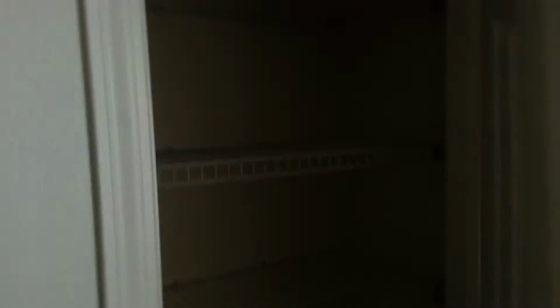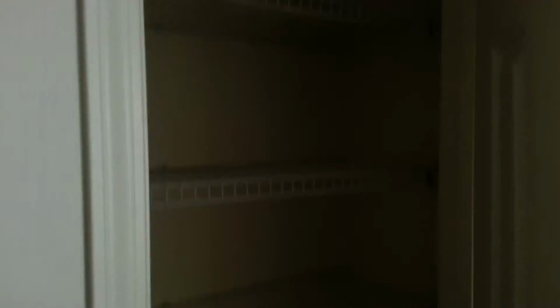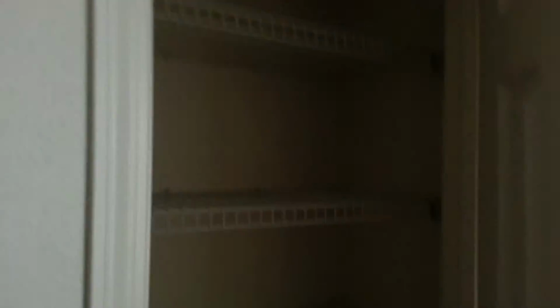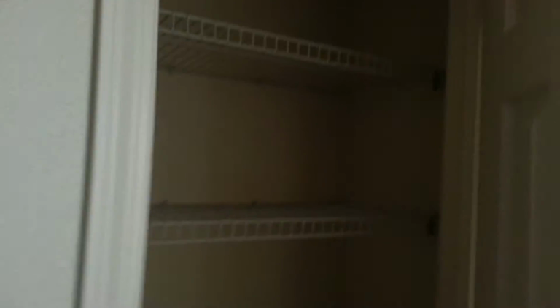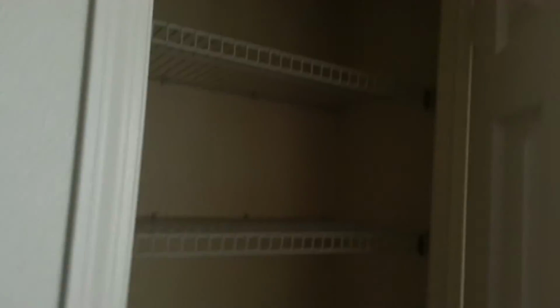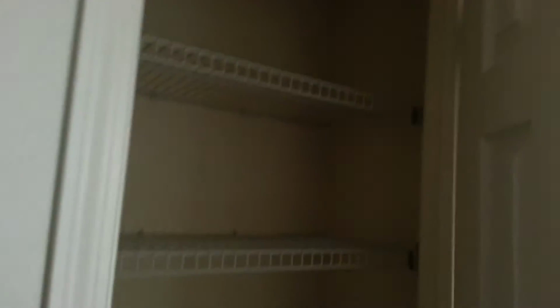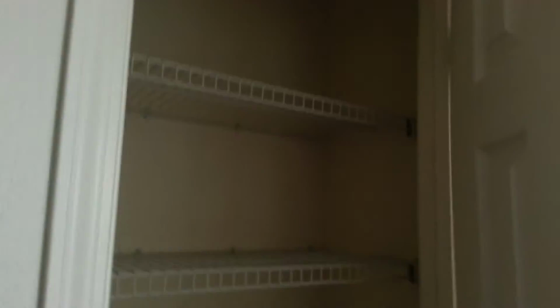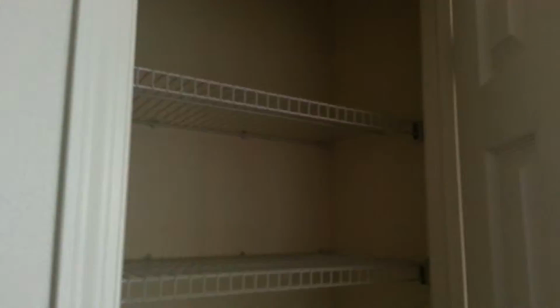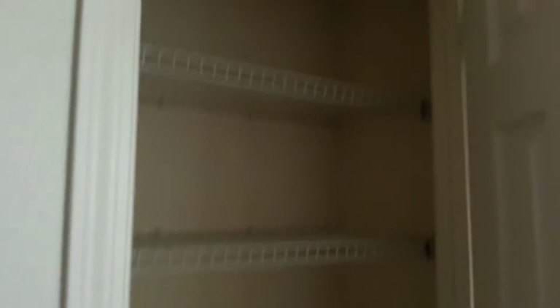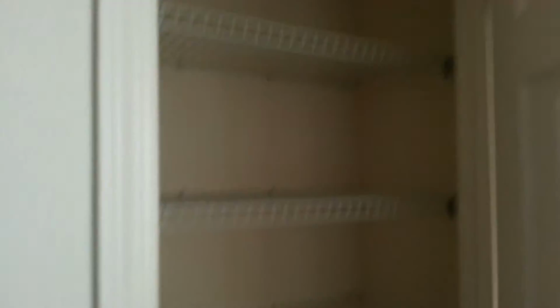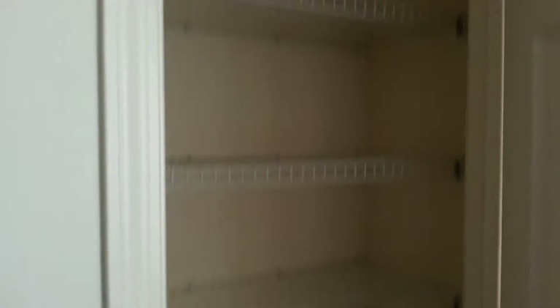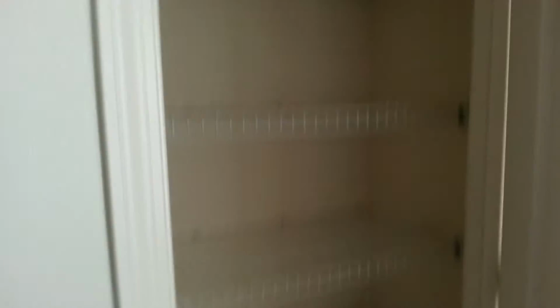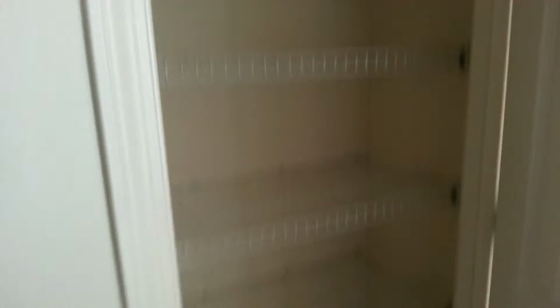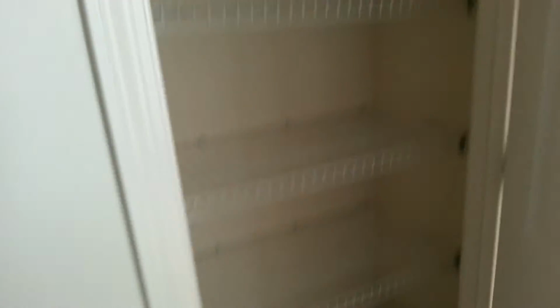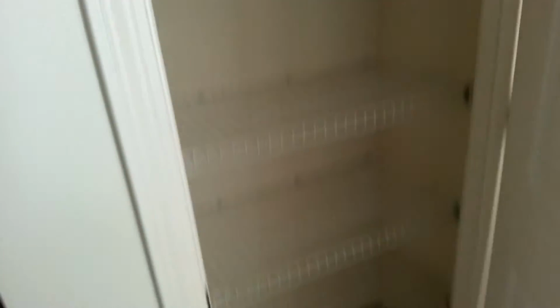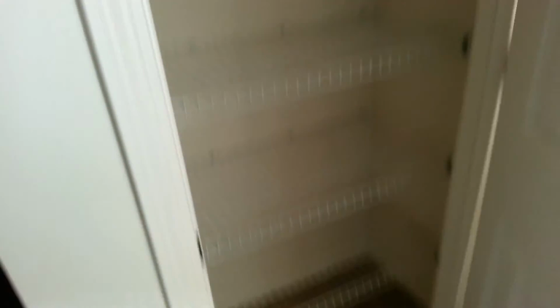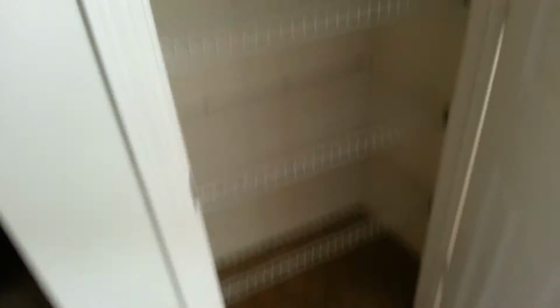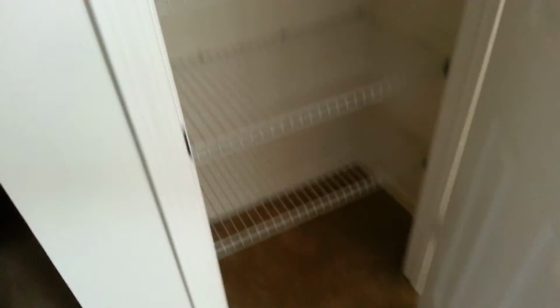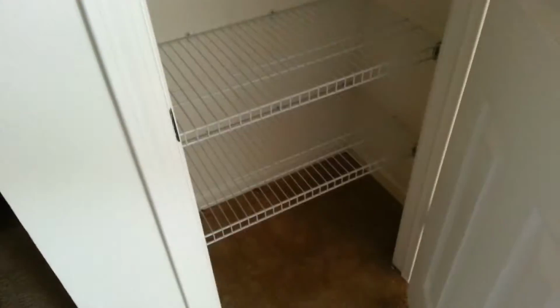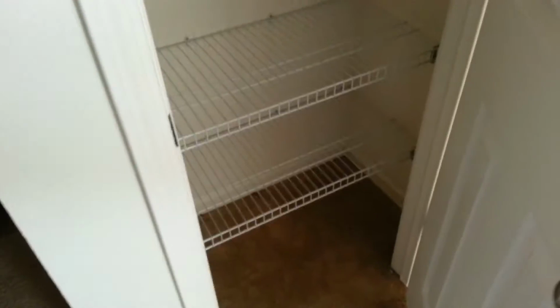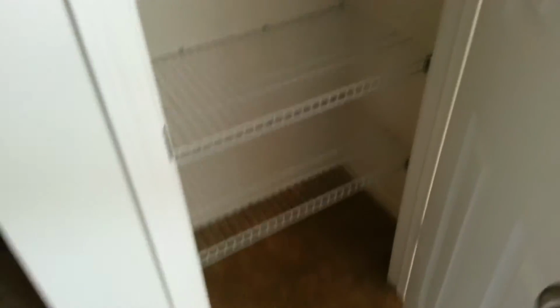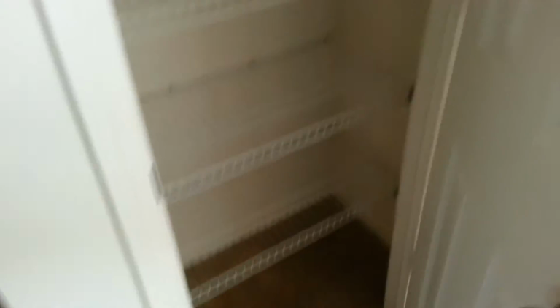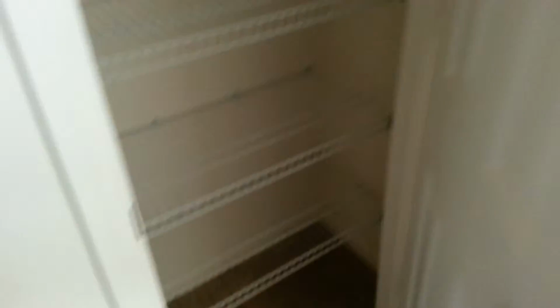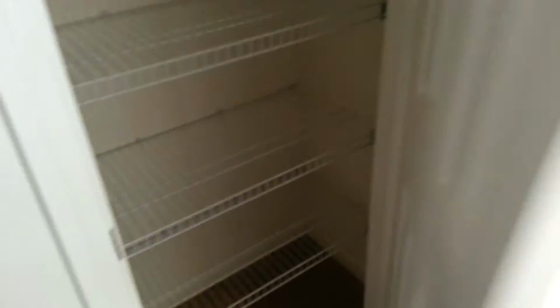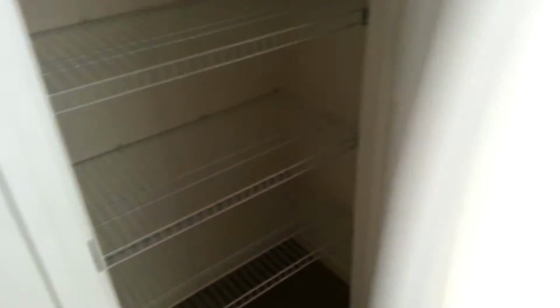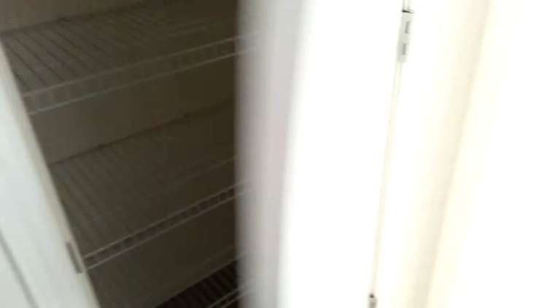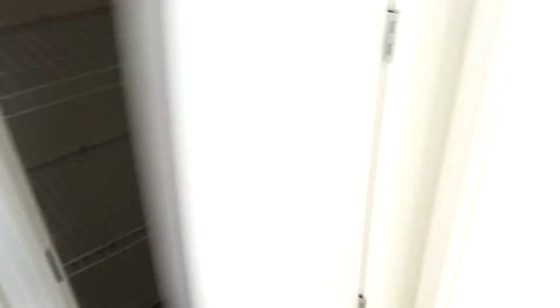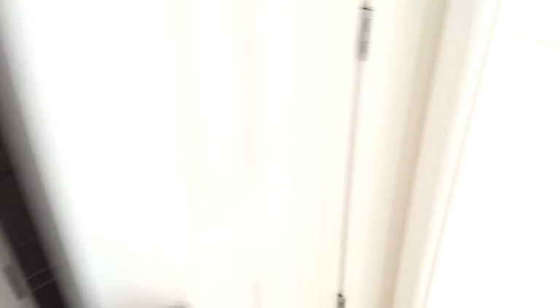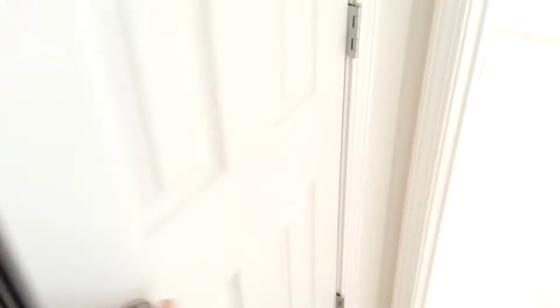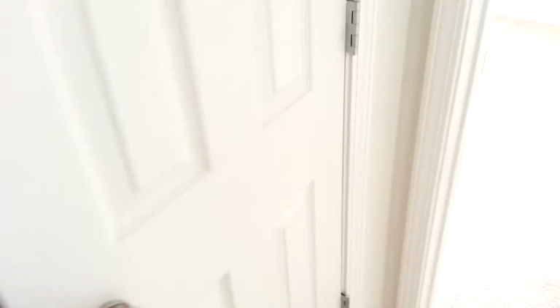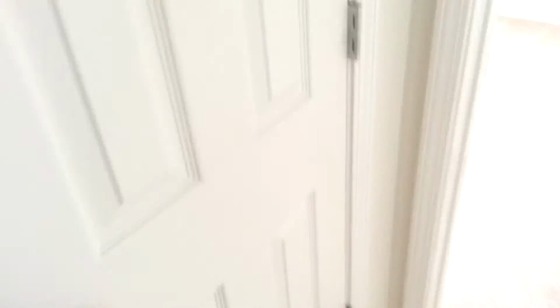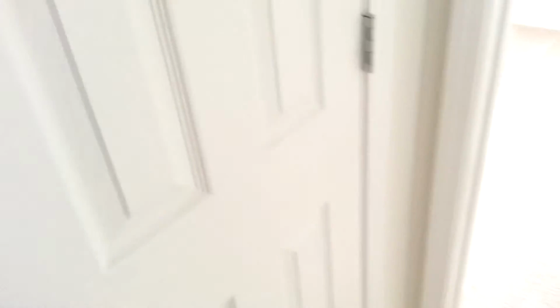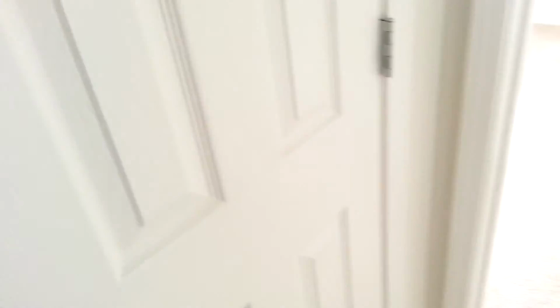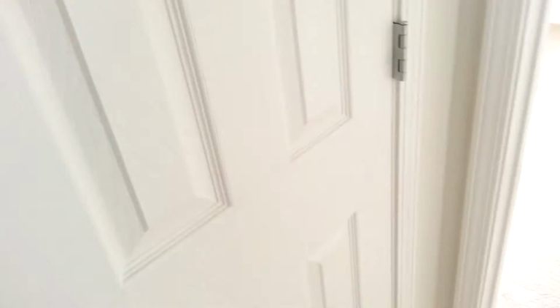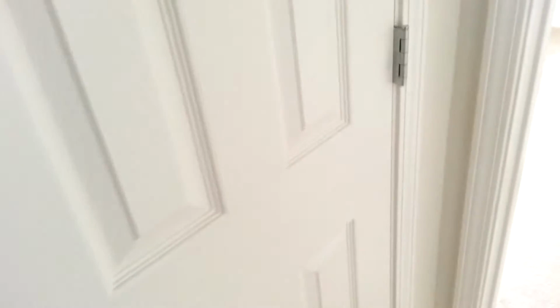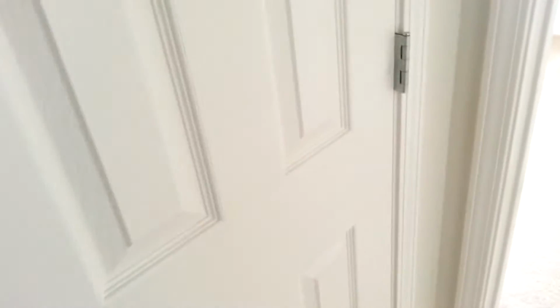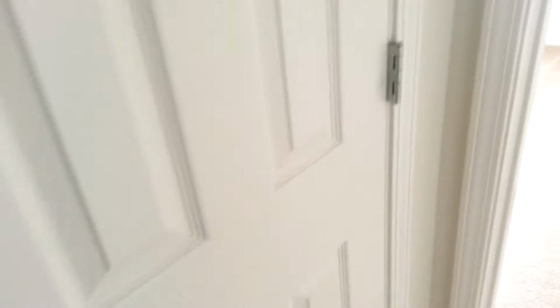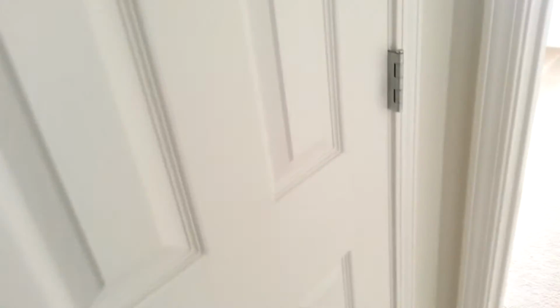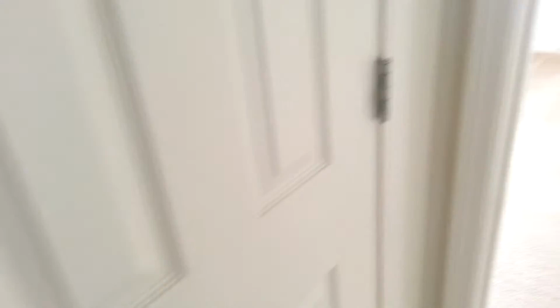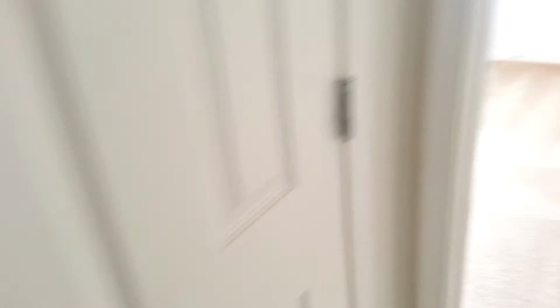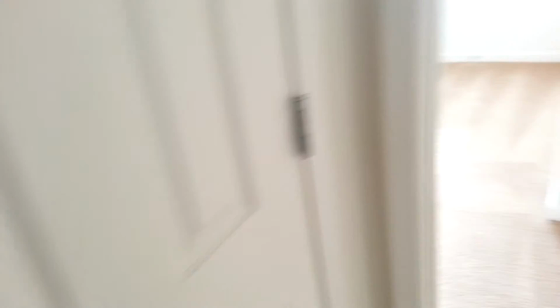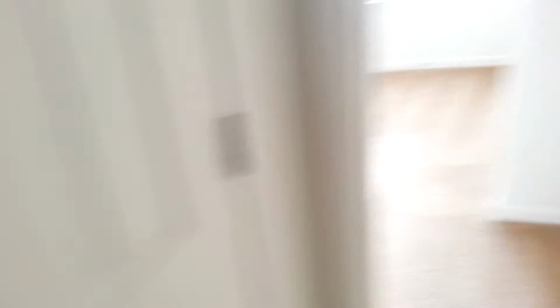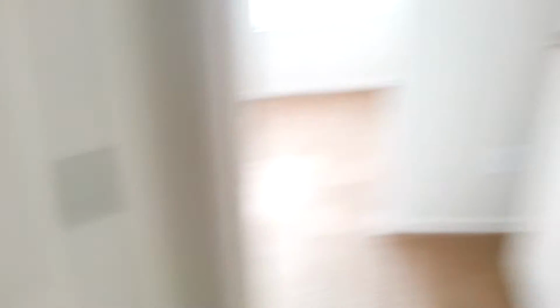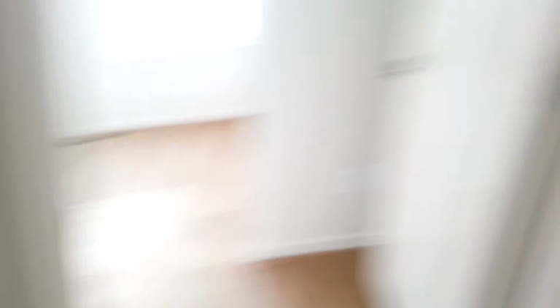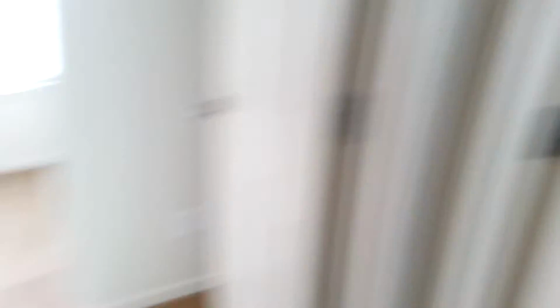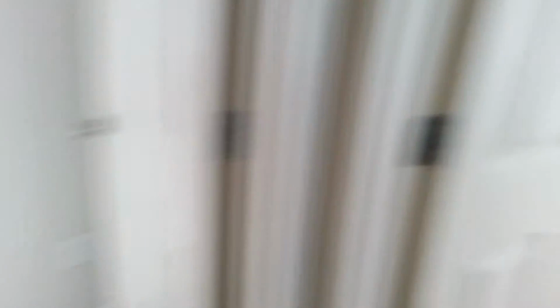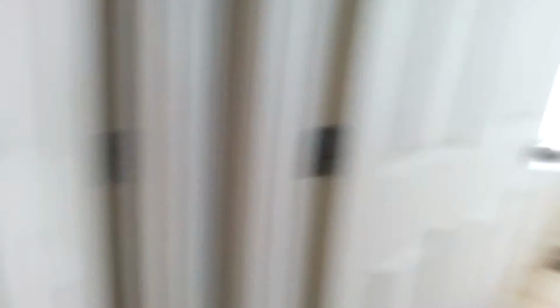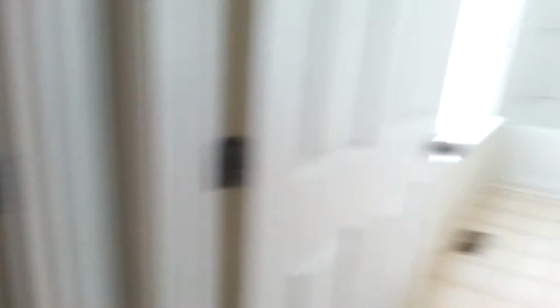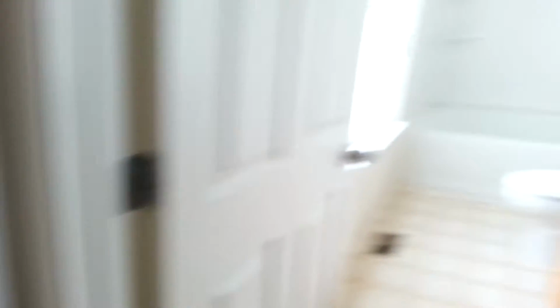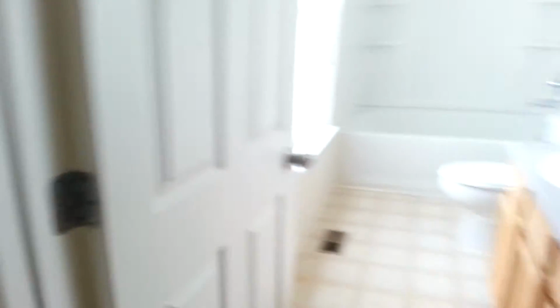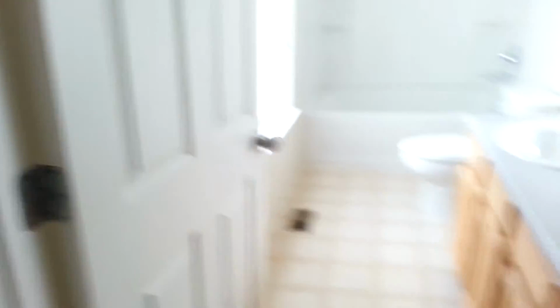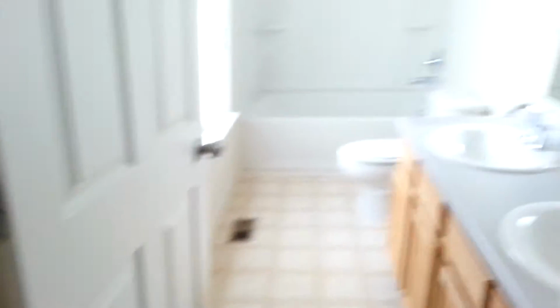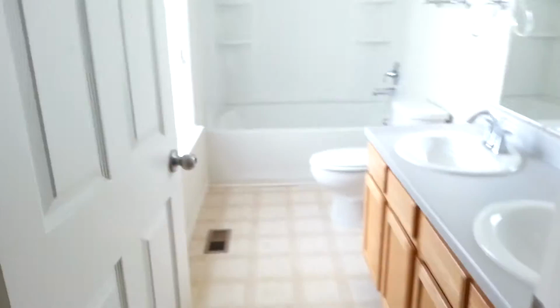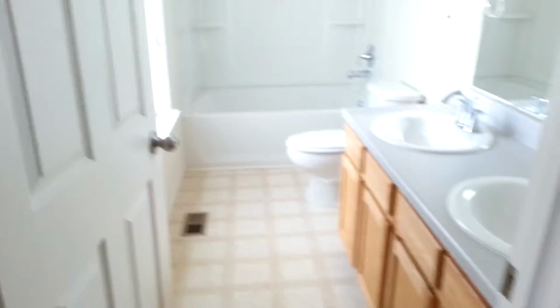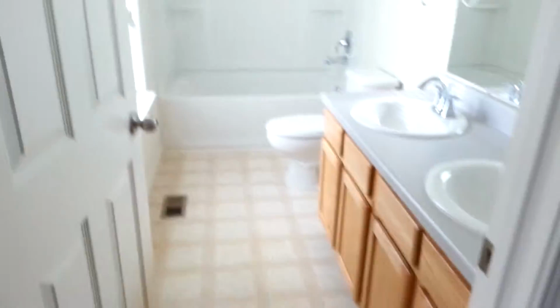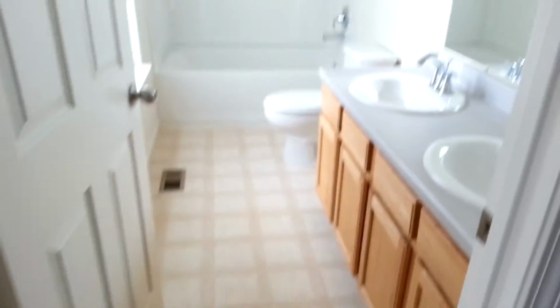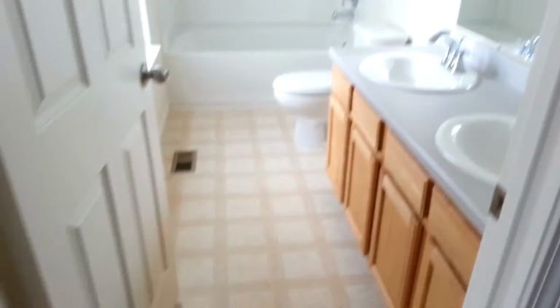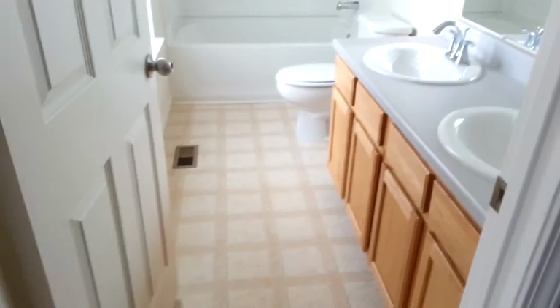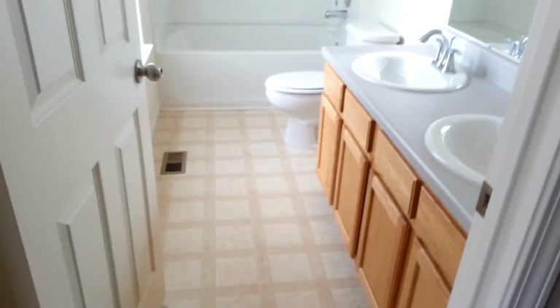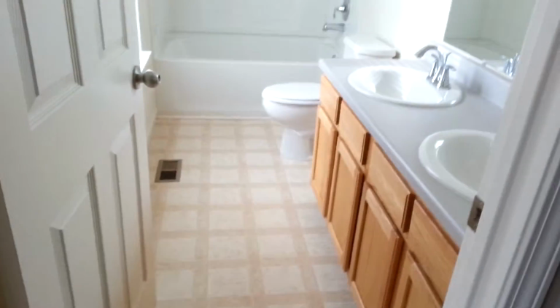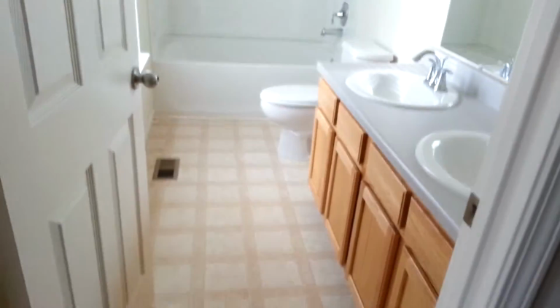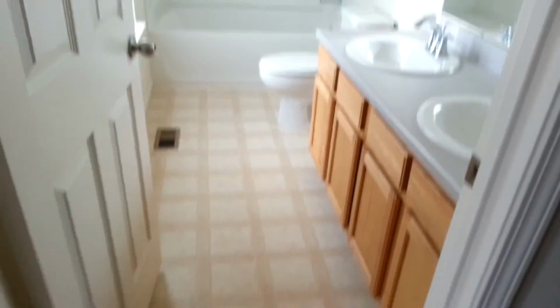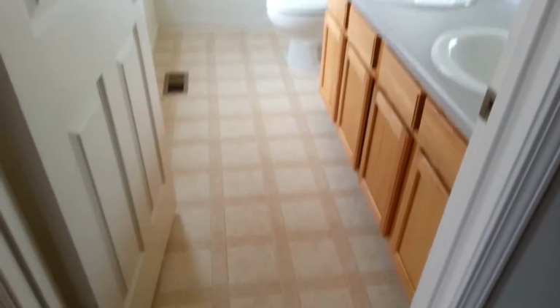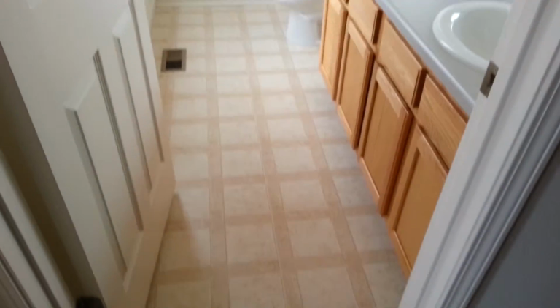Okay, so to the left we have a linen closet, and then we have the kids bathroom.